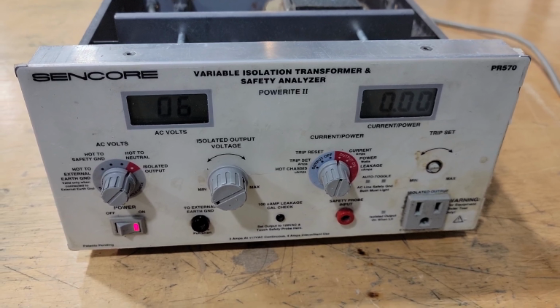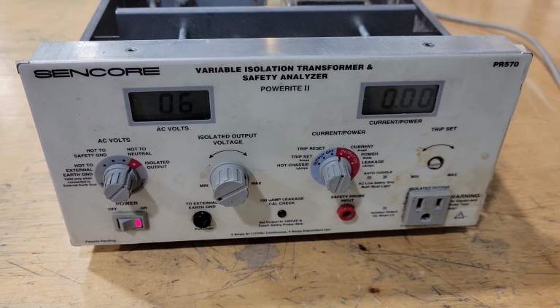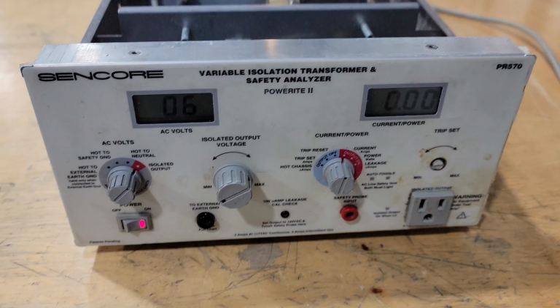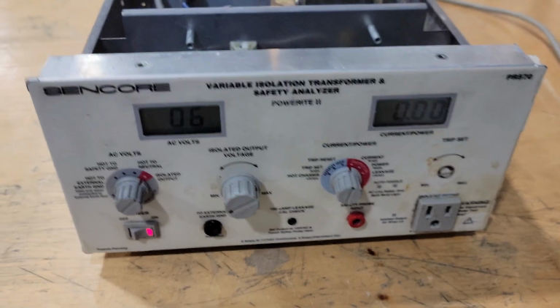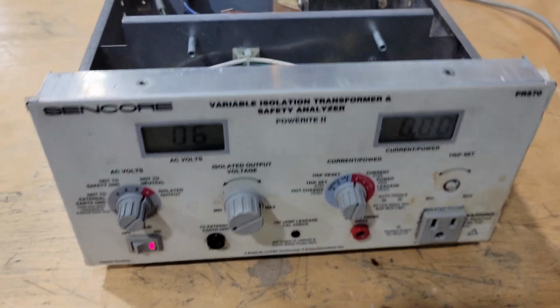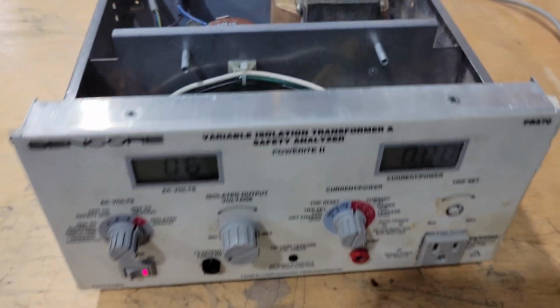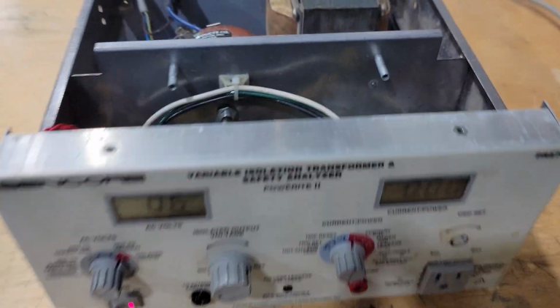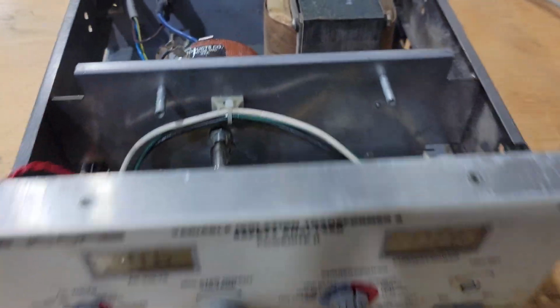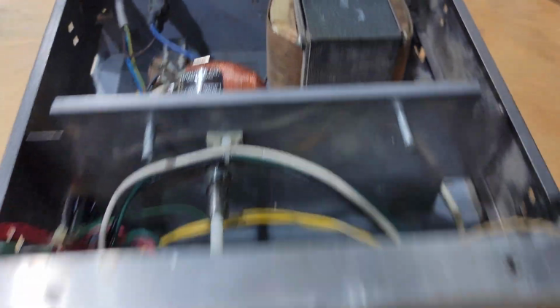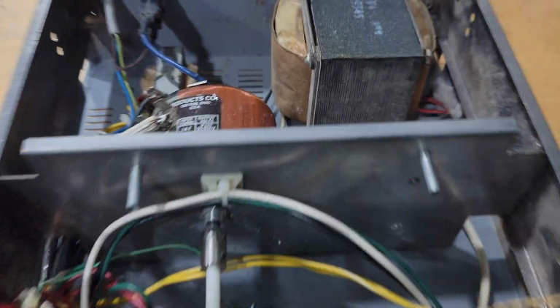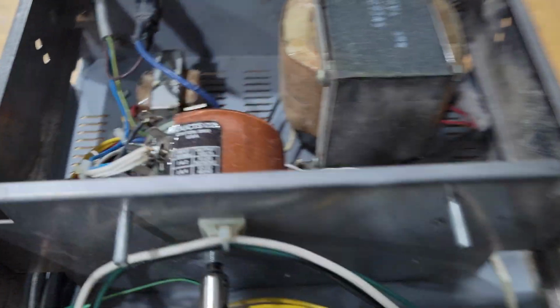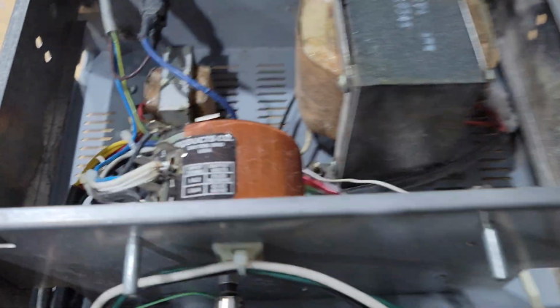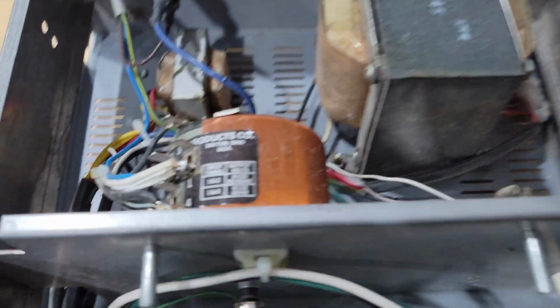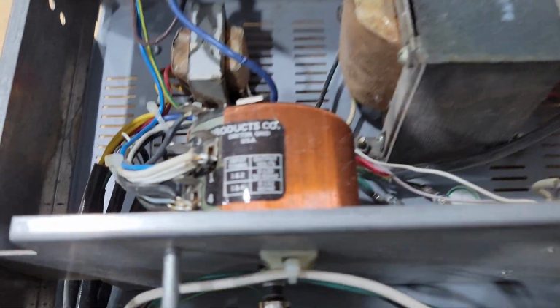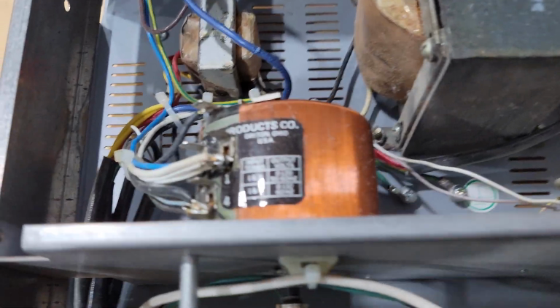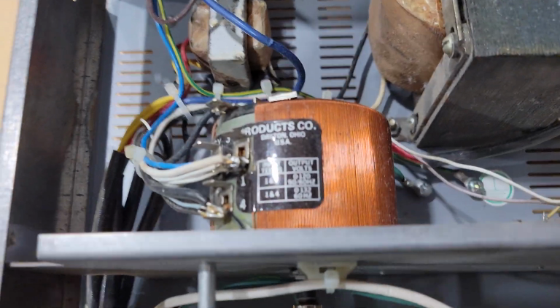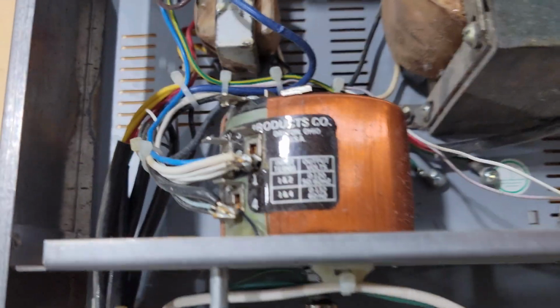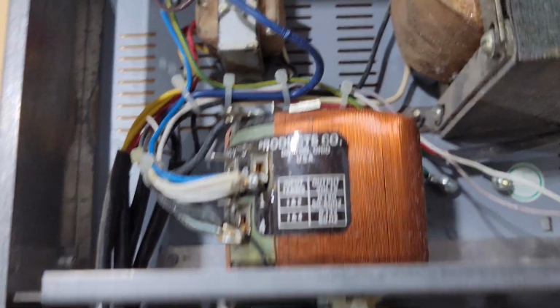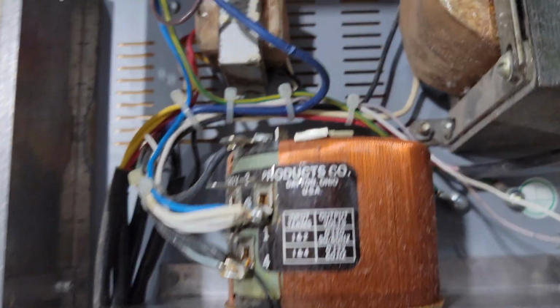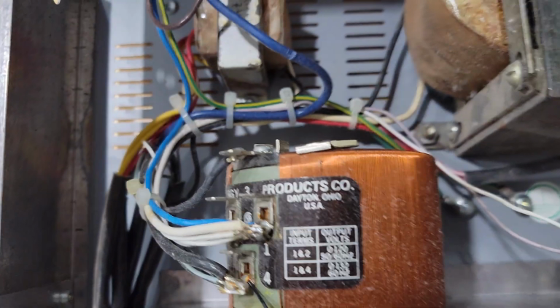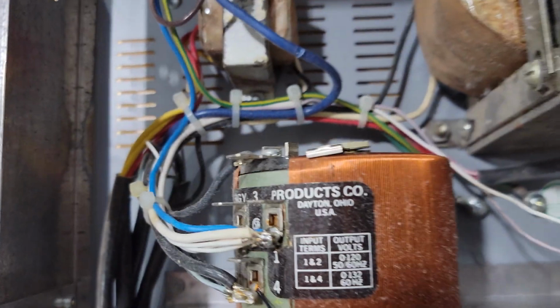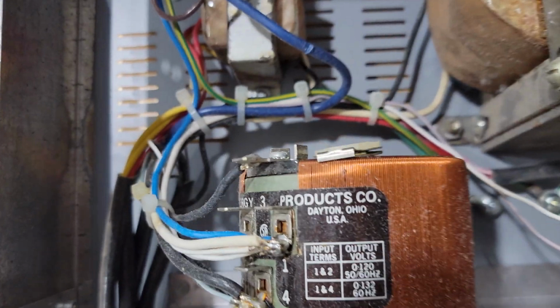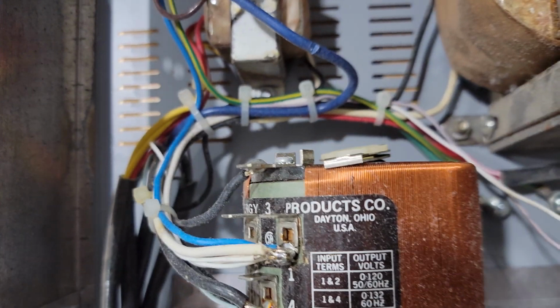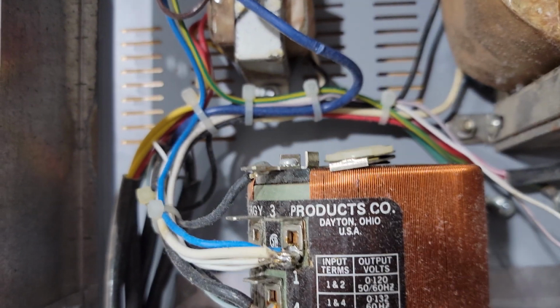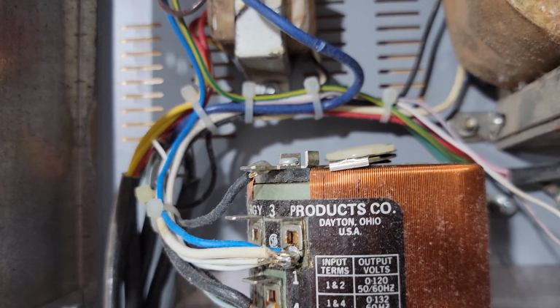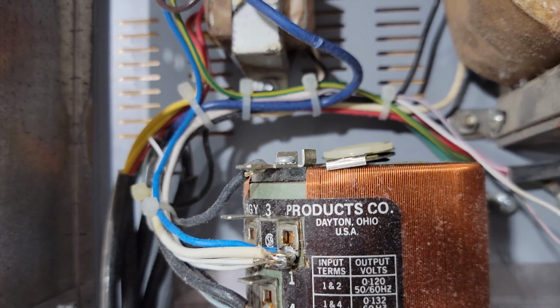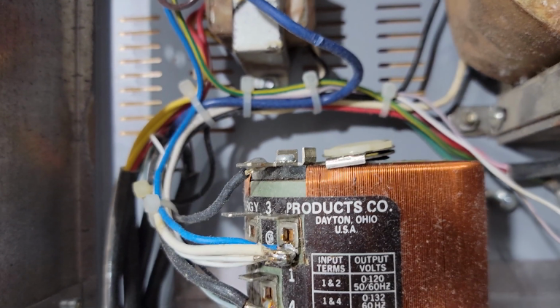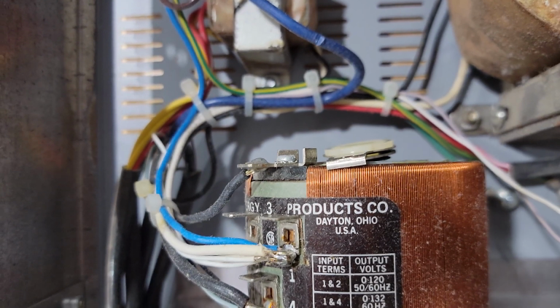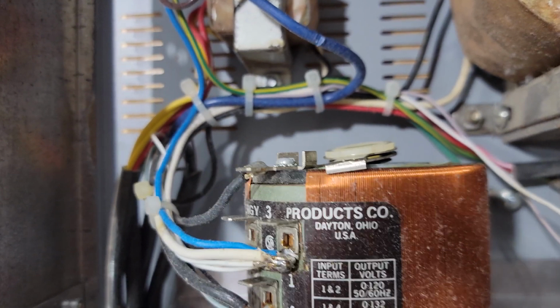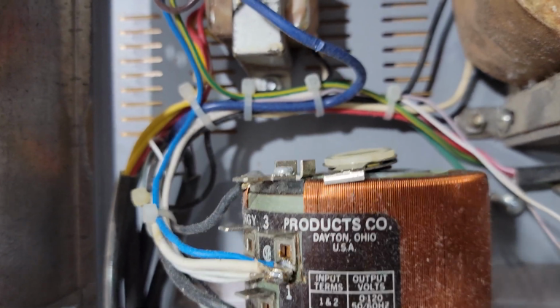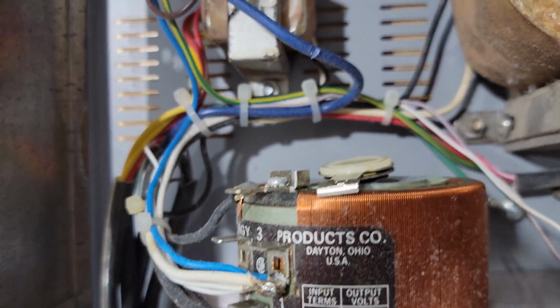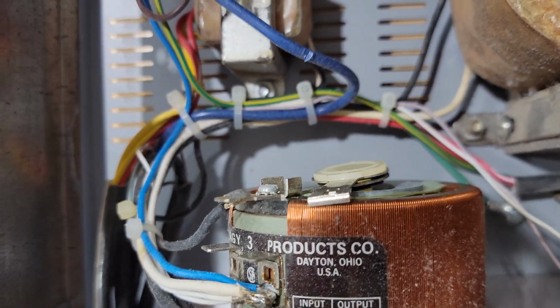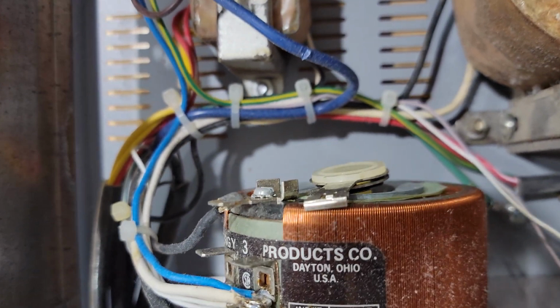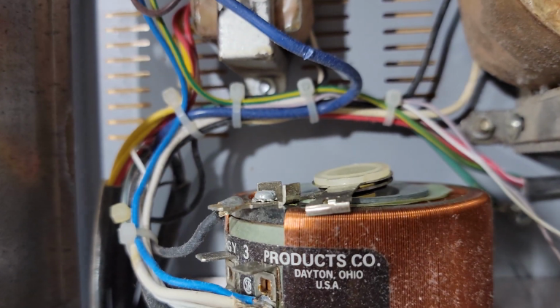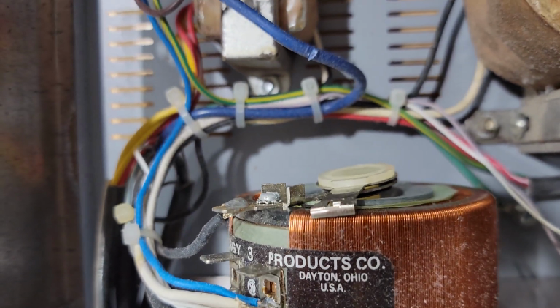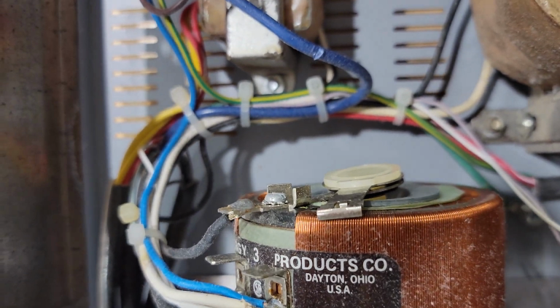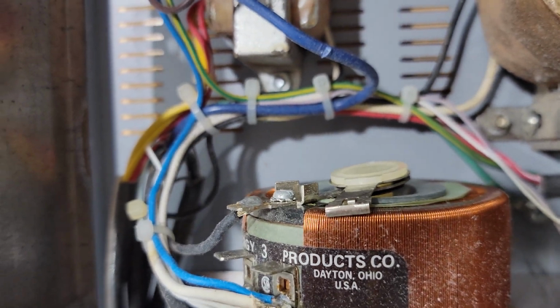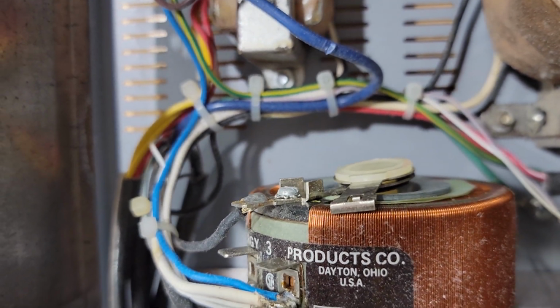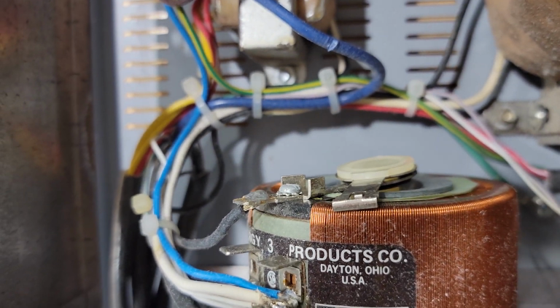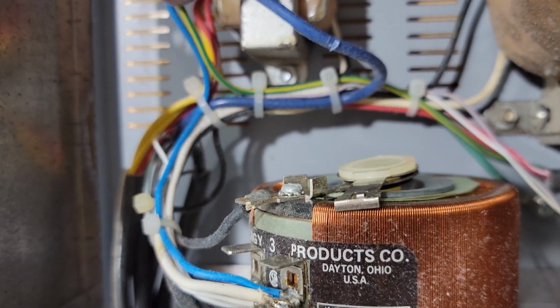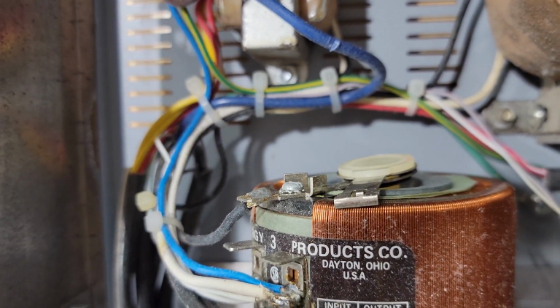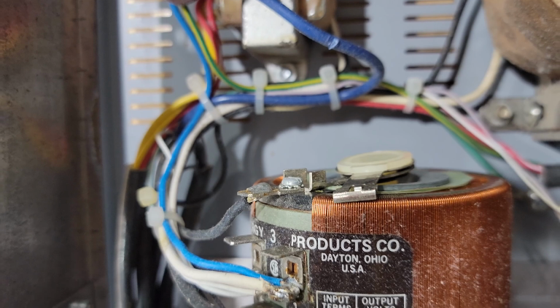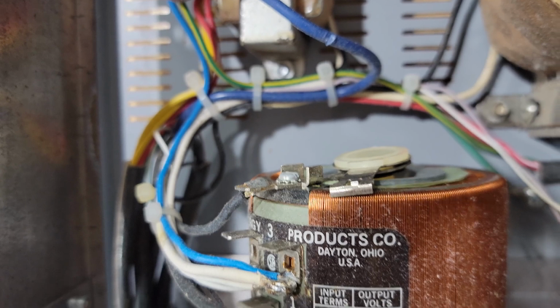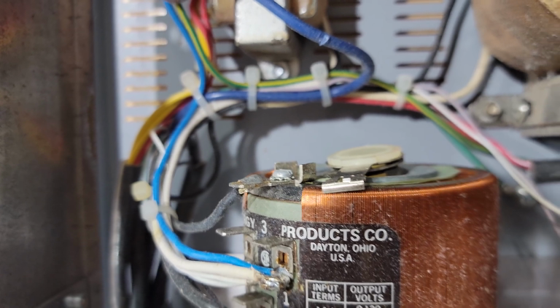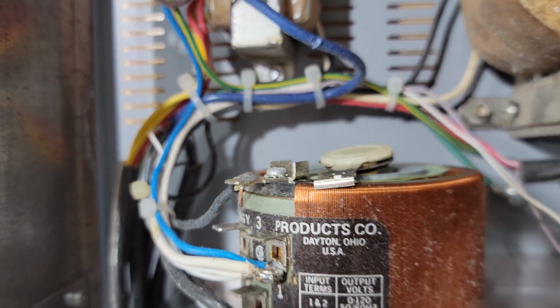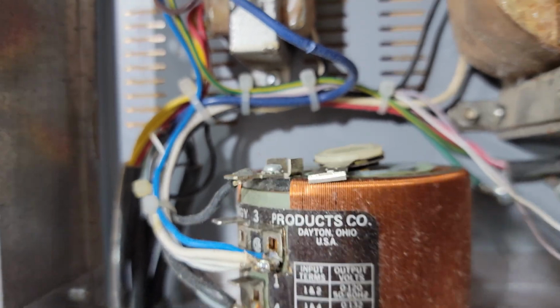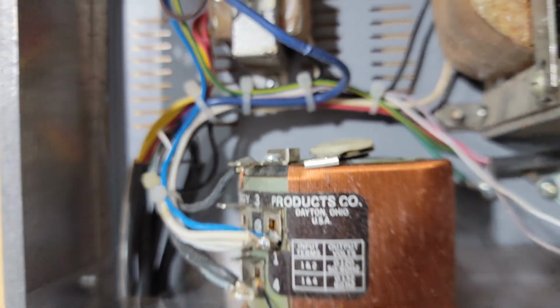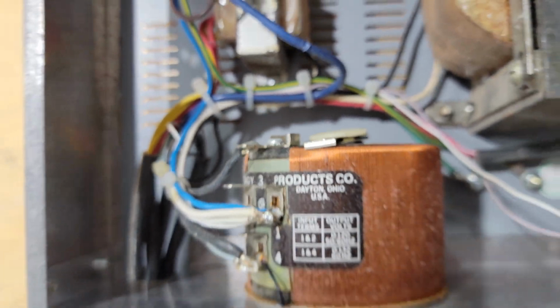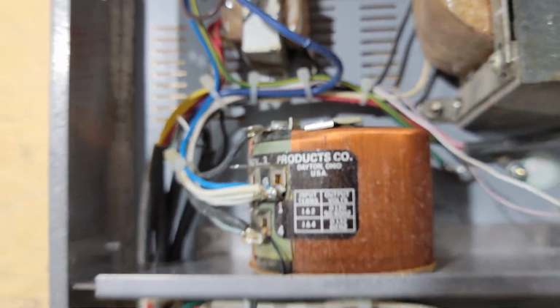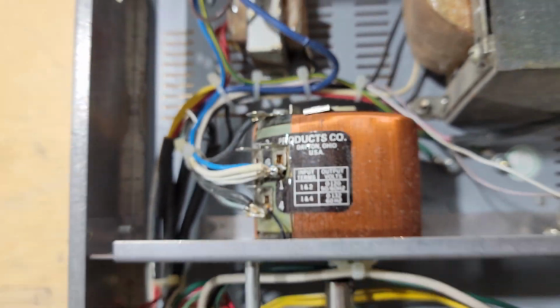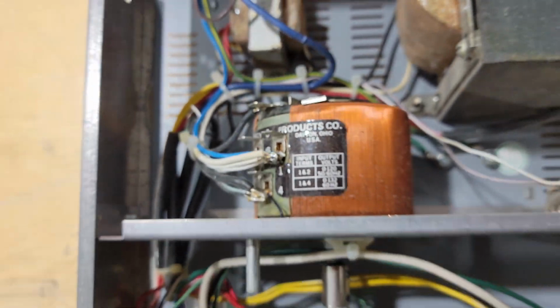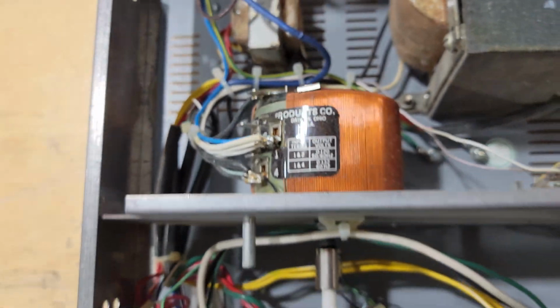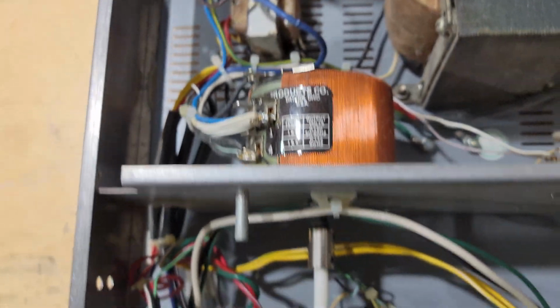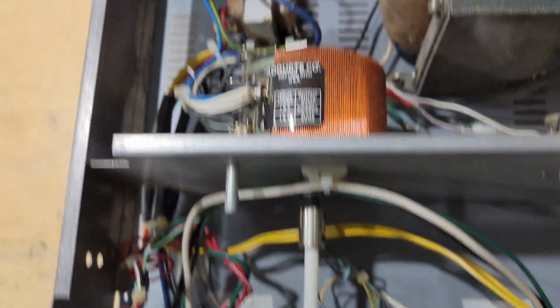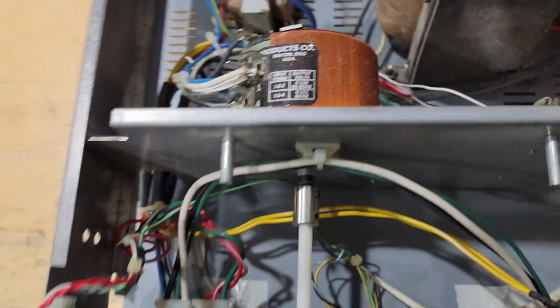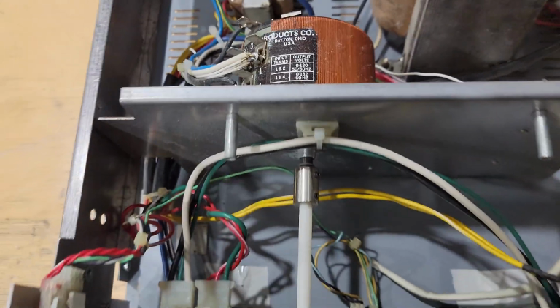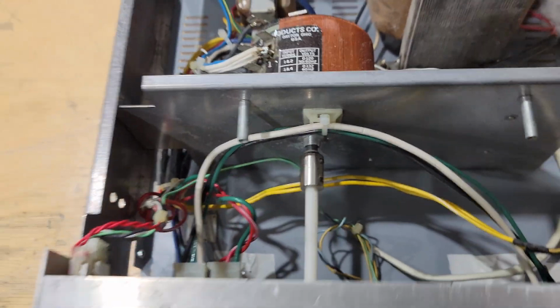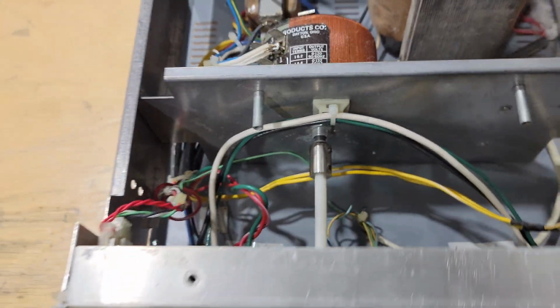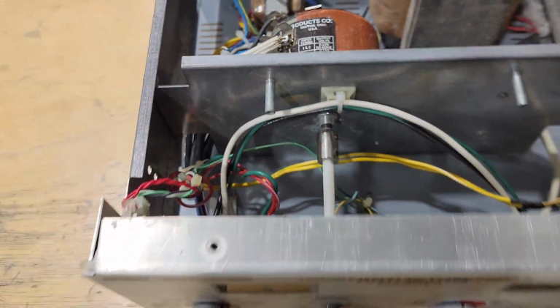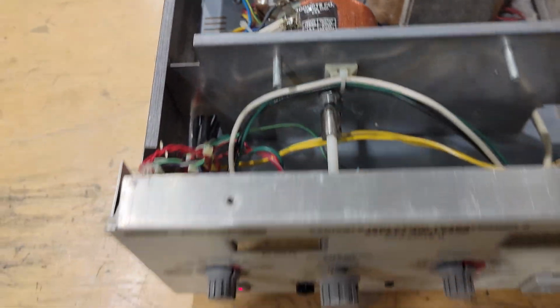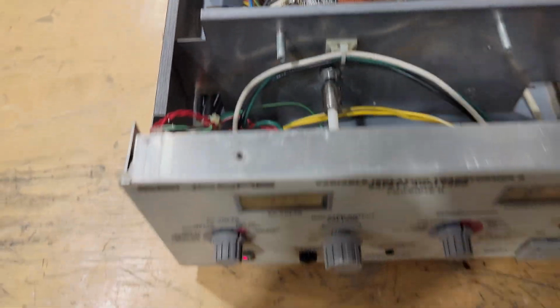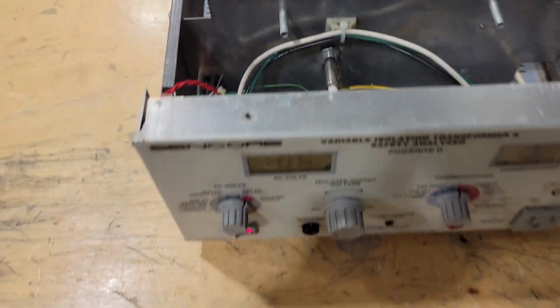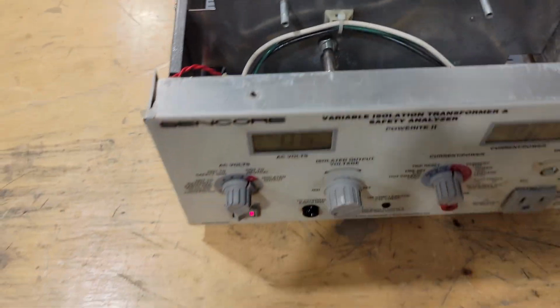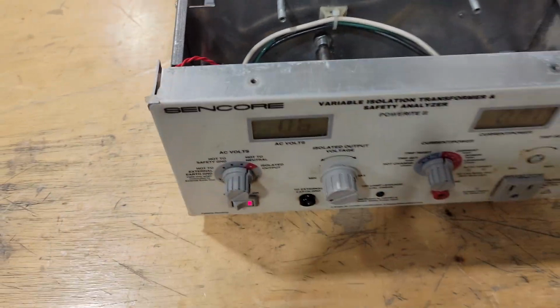That's the first thing I'm going to work on here. It's a simple mechanical repair — hopefully simple — just a matter of bending that piece of metal back into place.